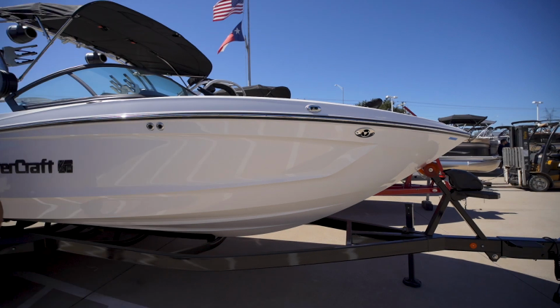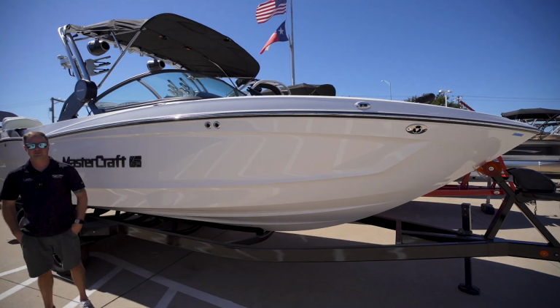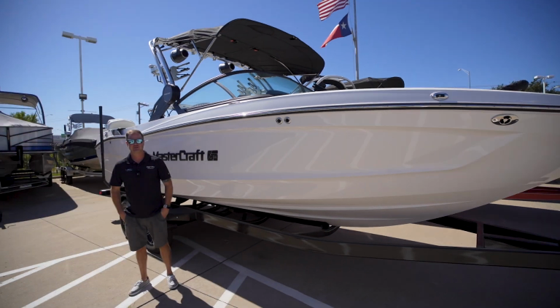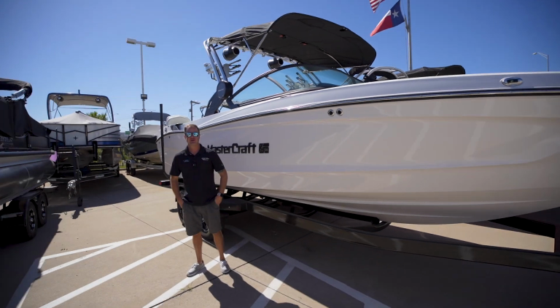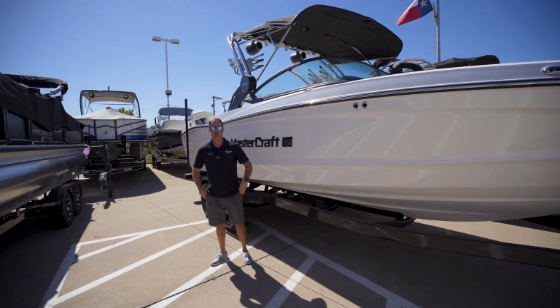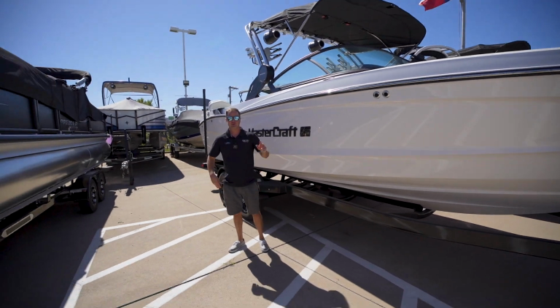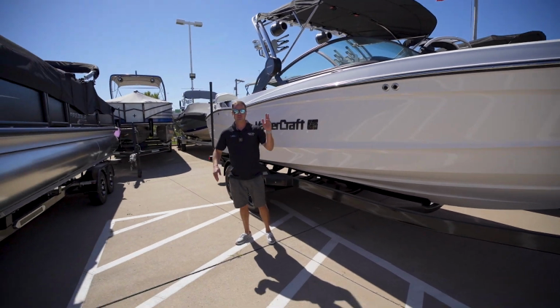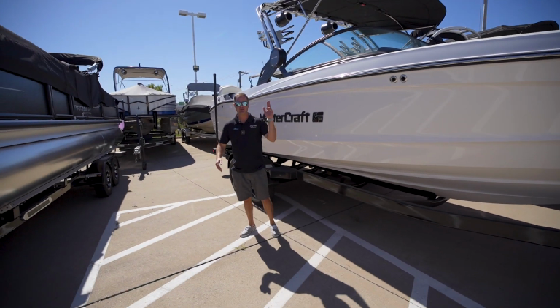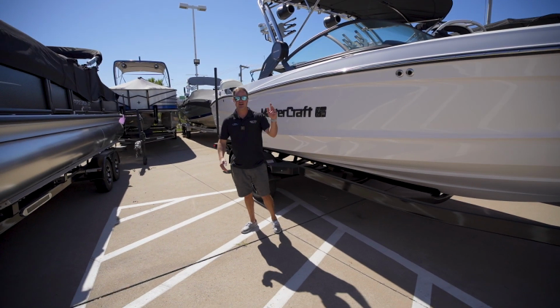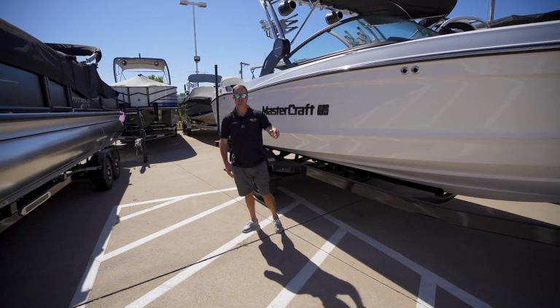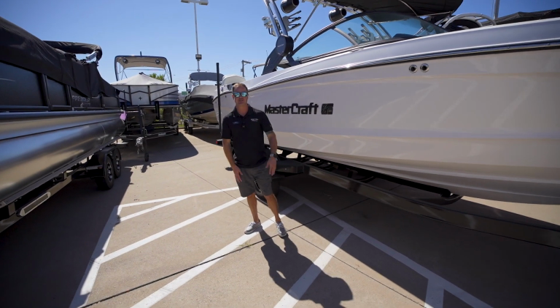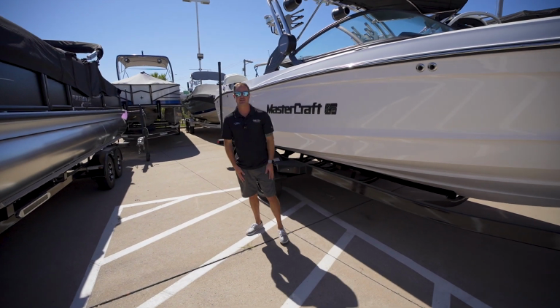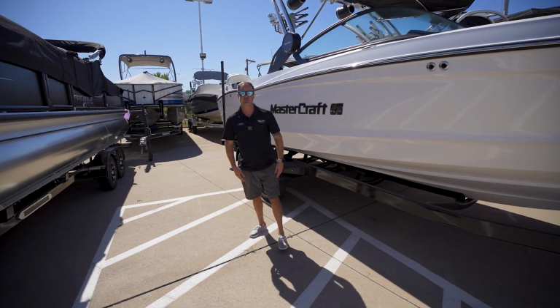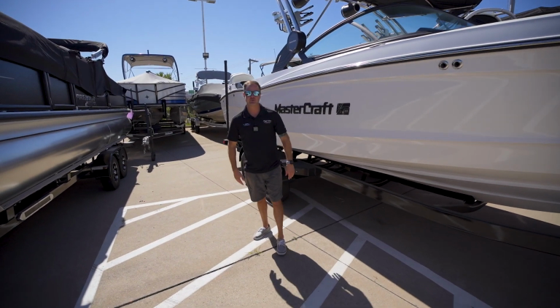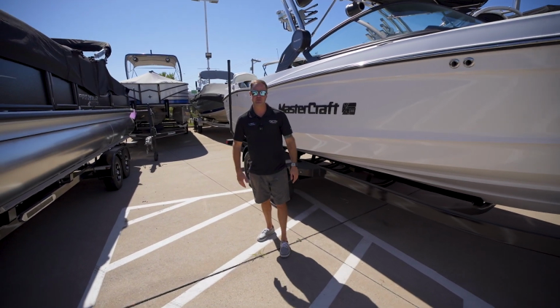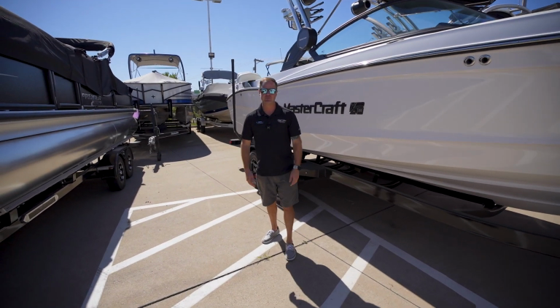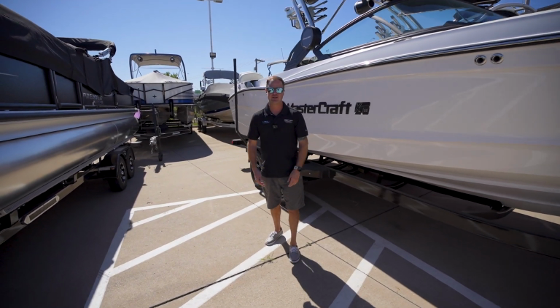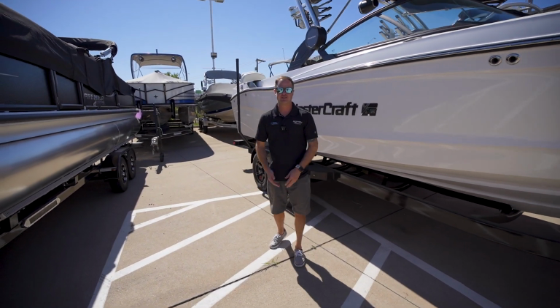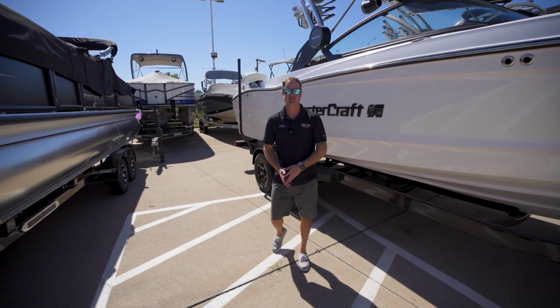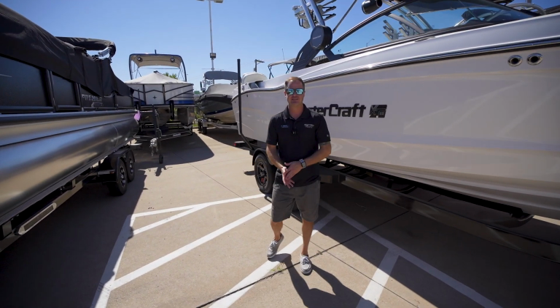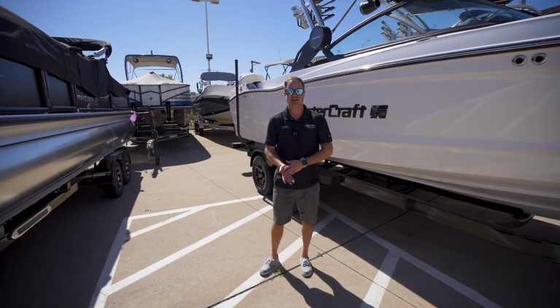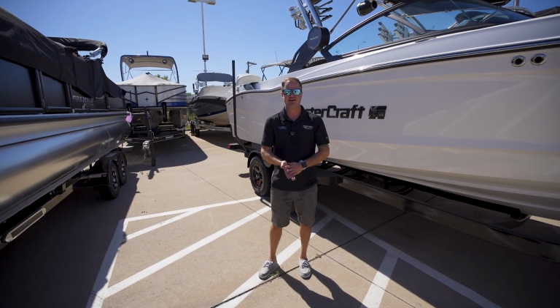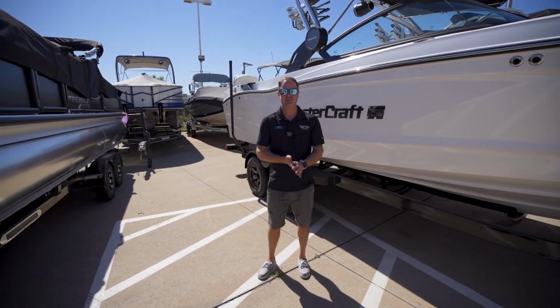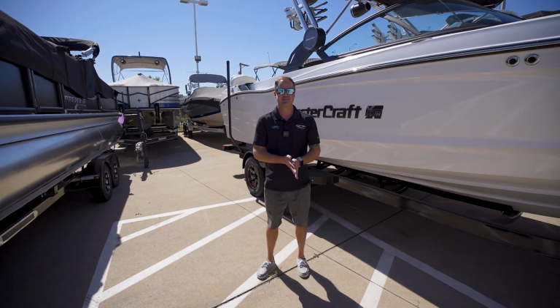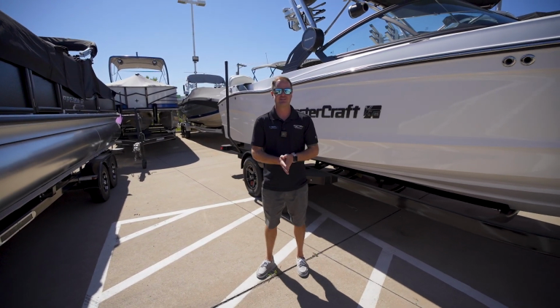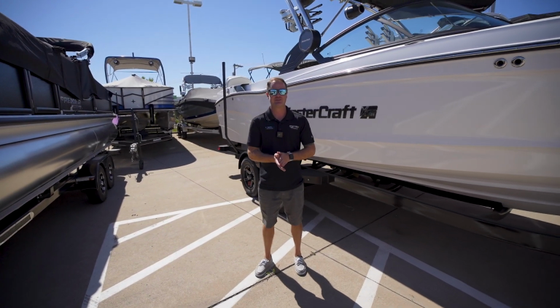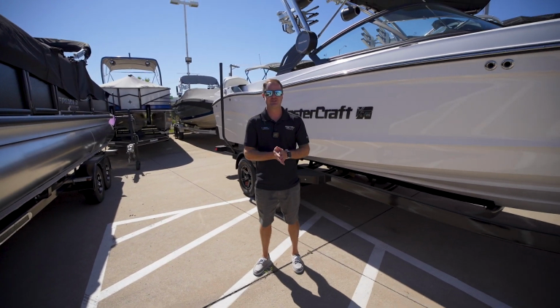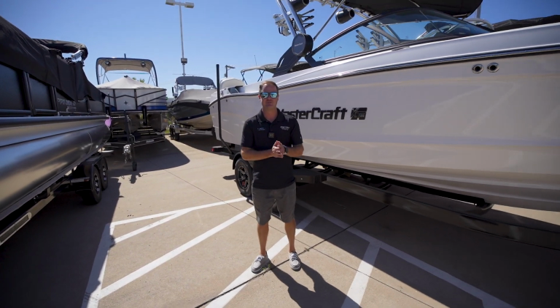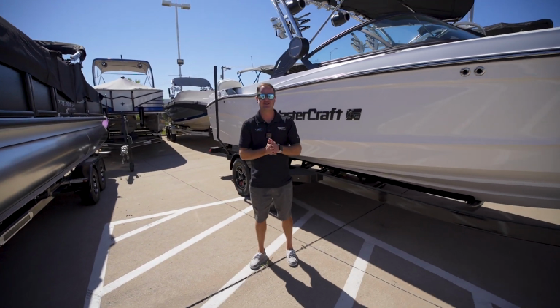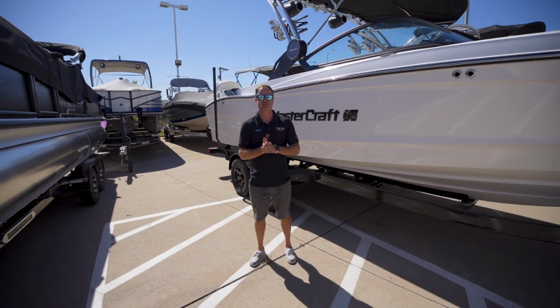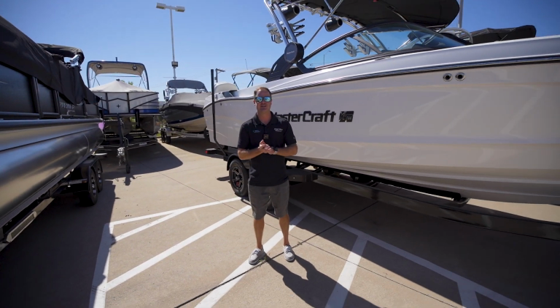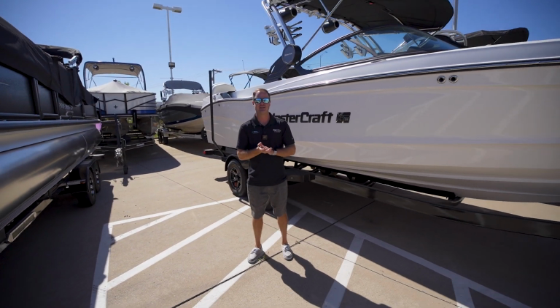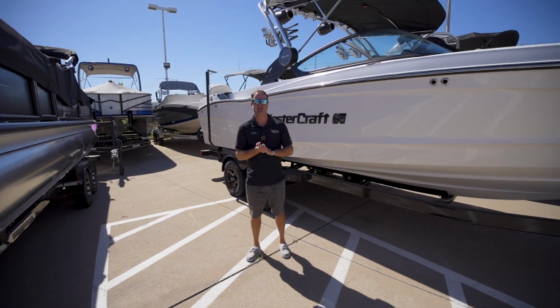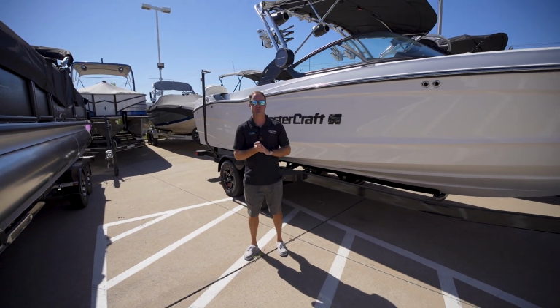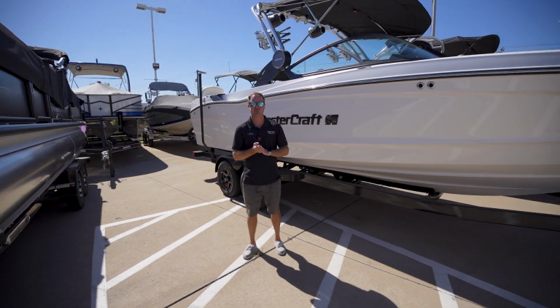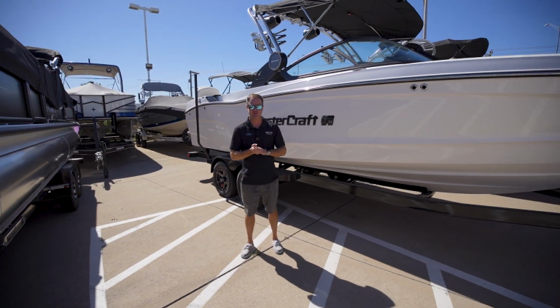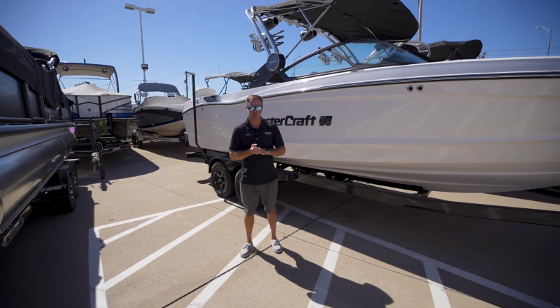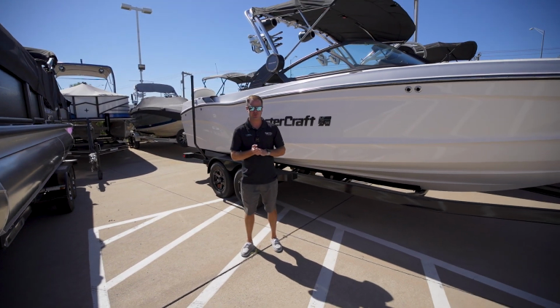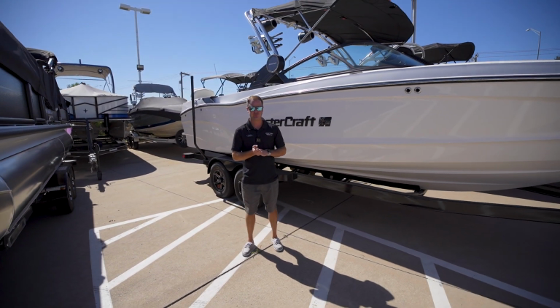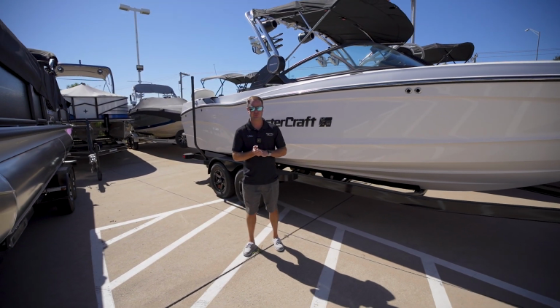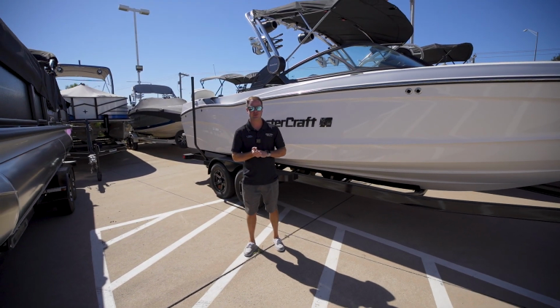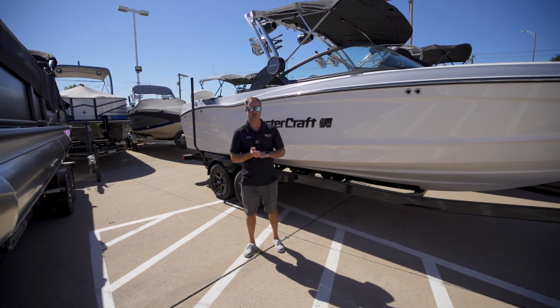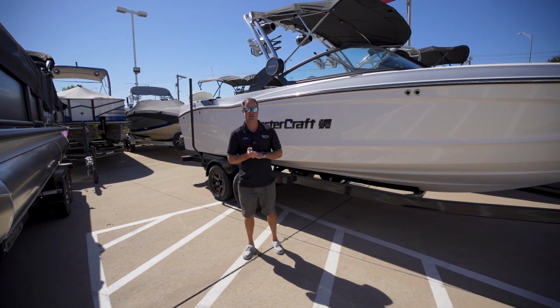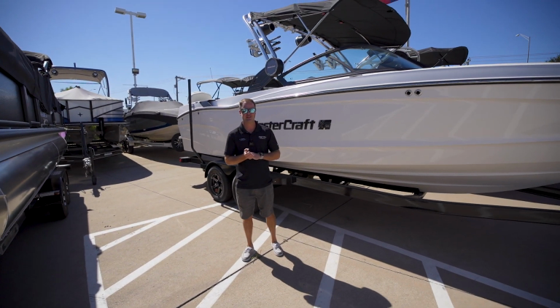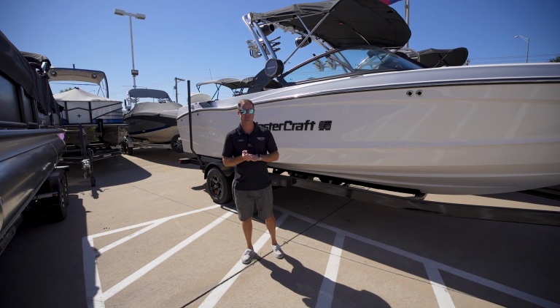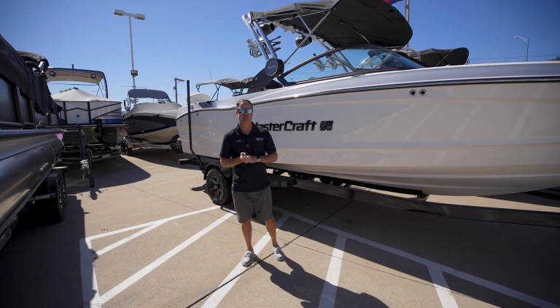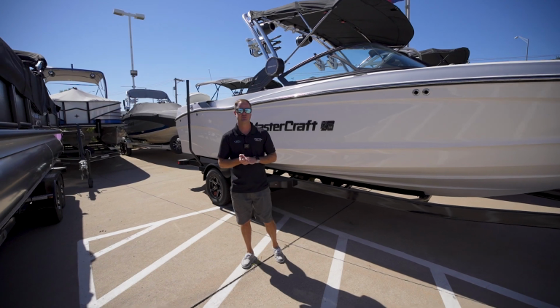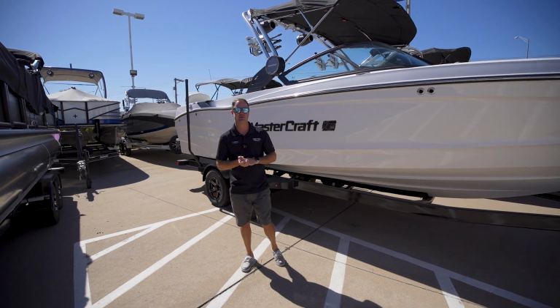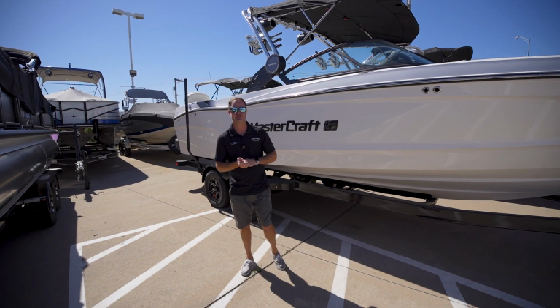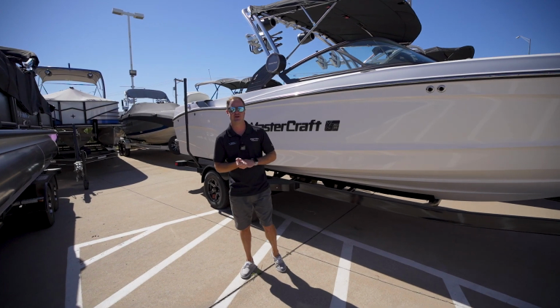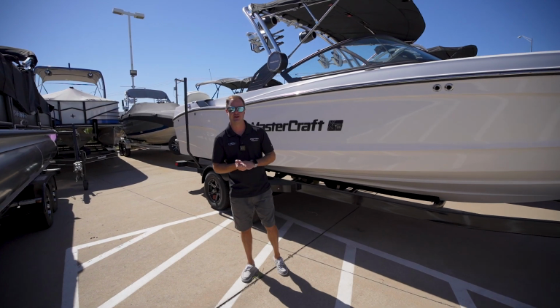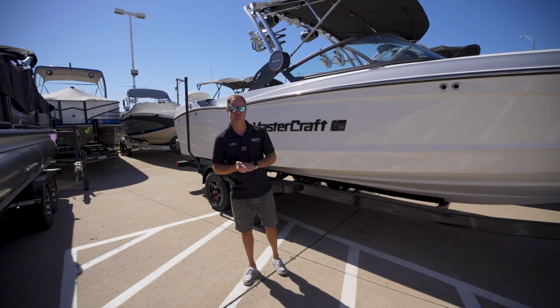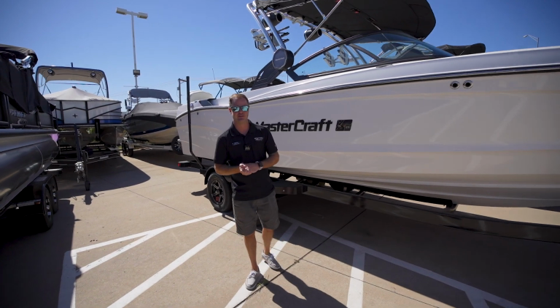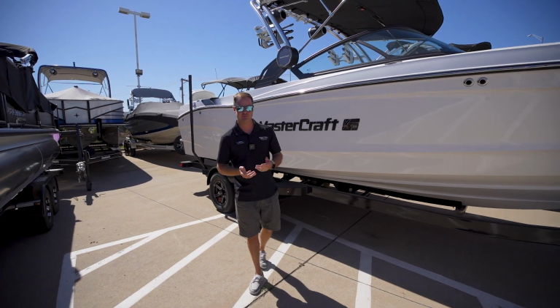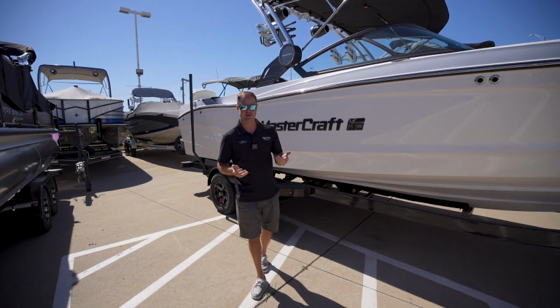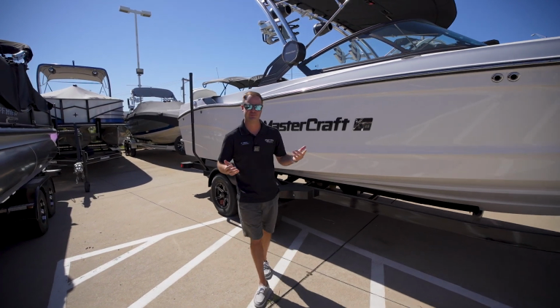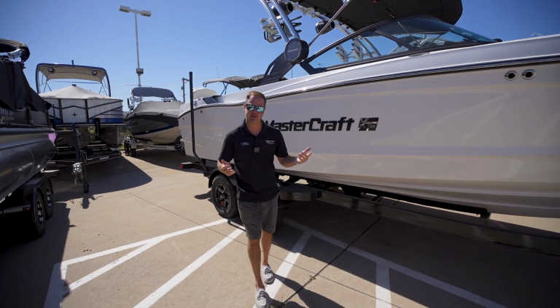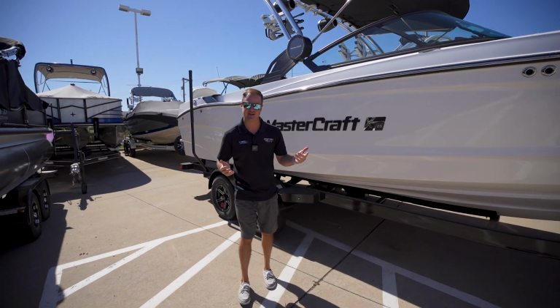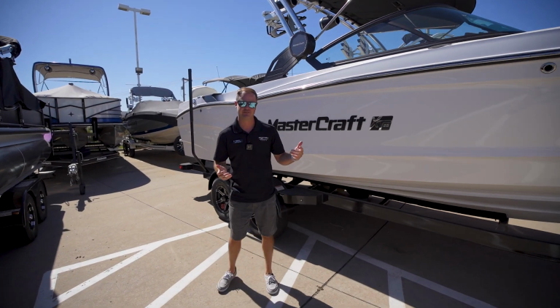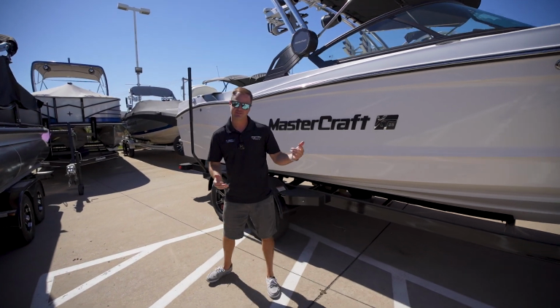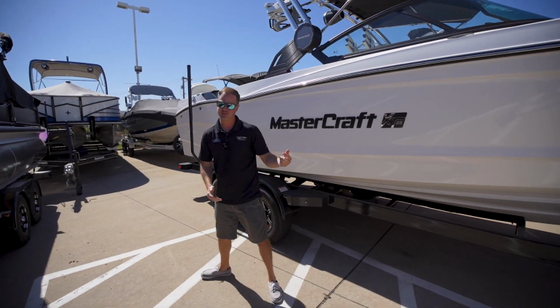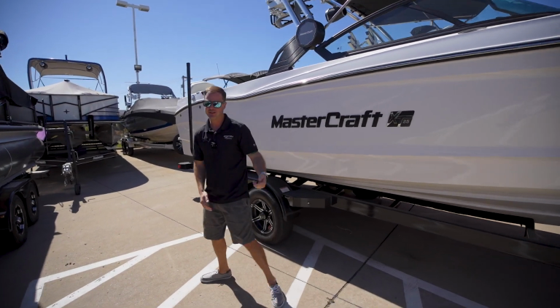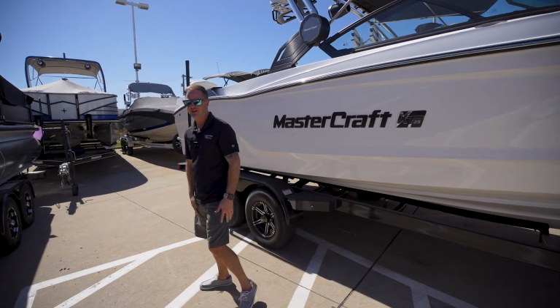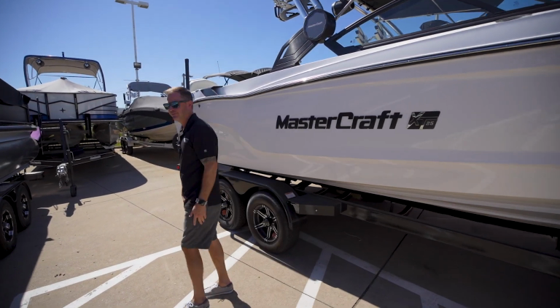What's up guys, Clint here from Remax Dallas. Today we're going to check out a 2024 XT25 — they brought it back. Let's check it out.